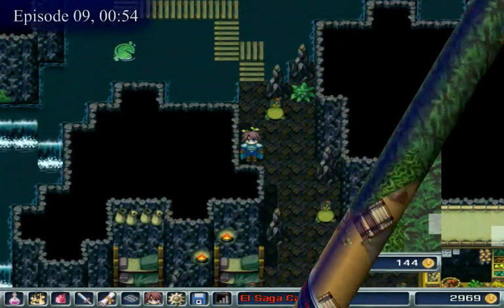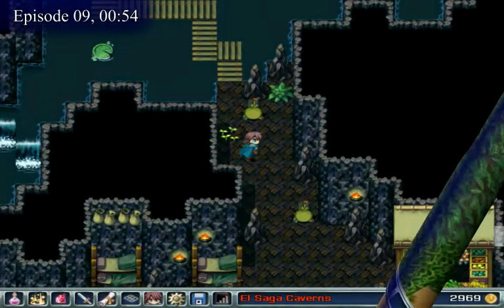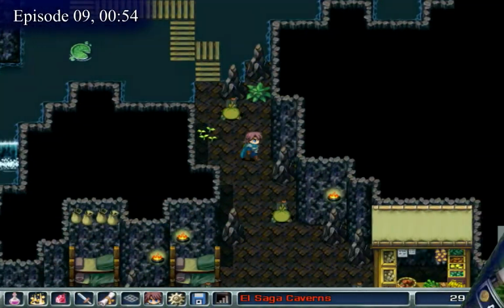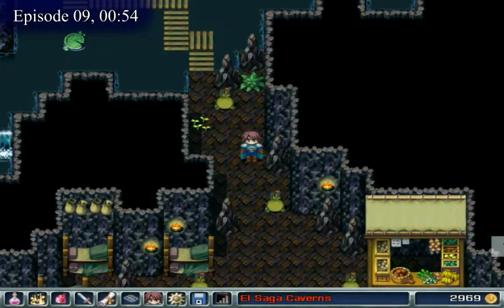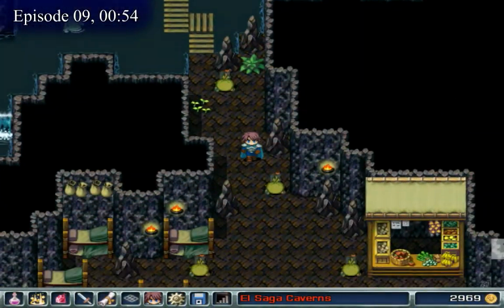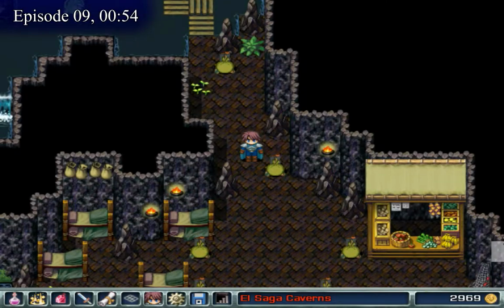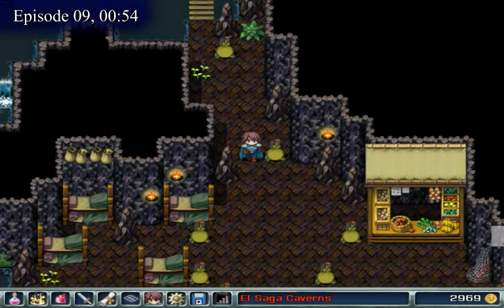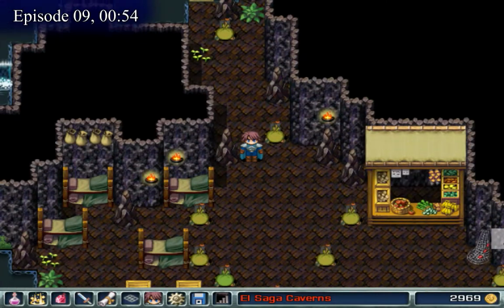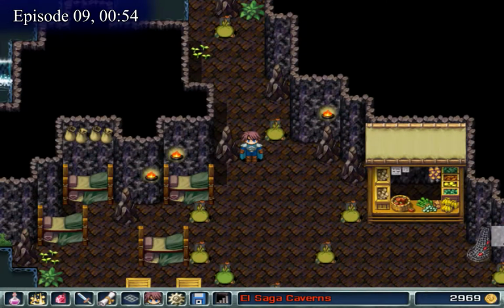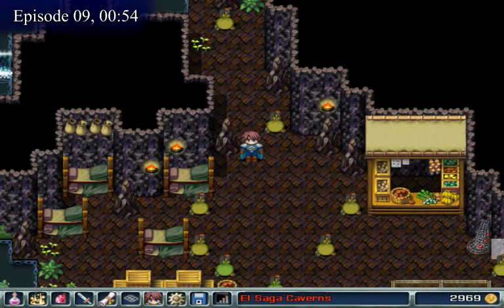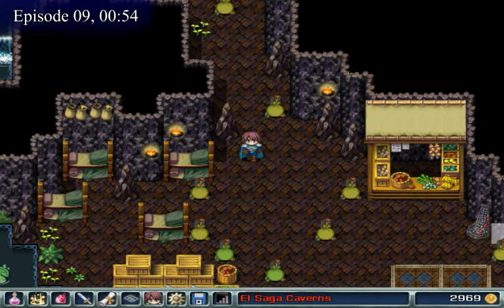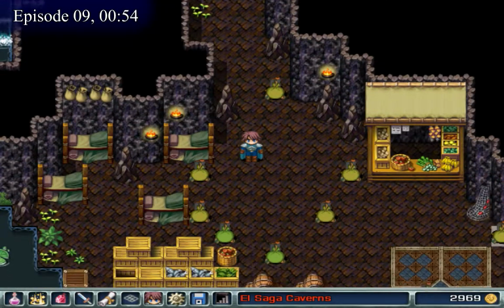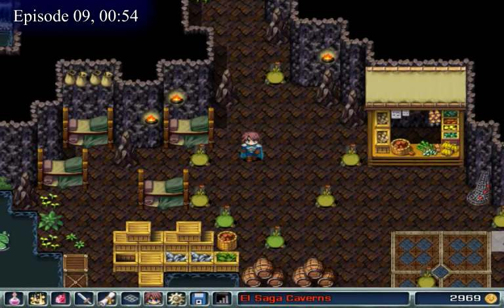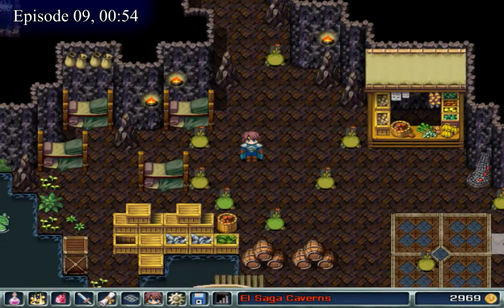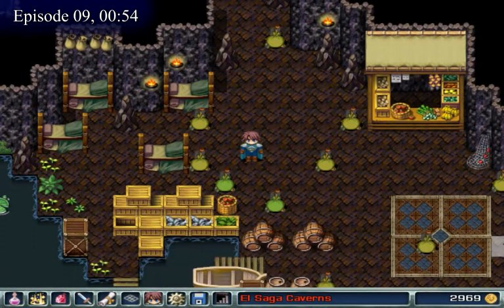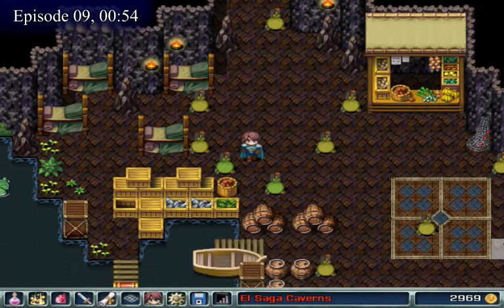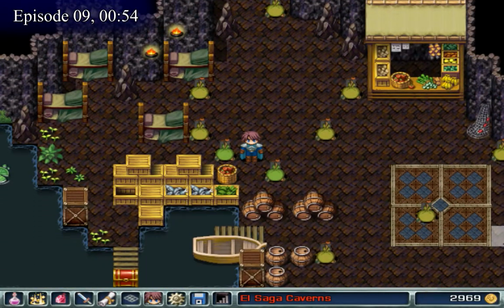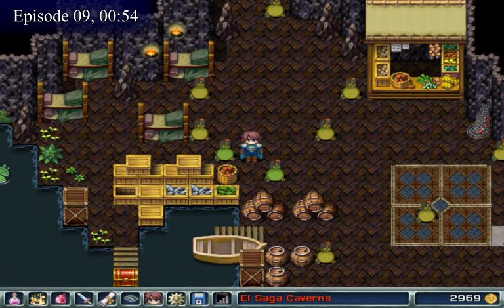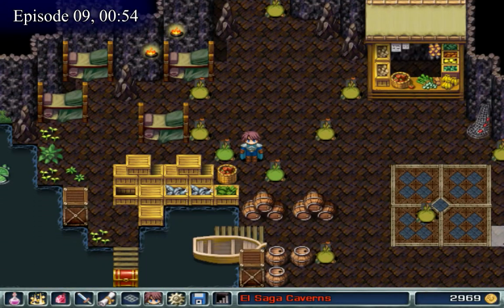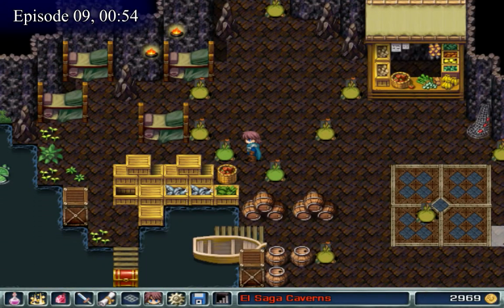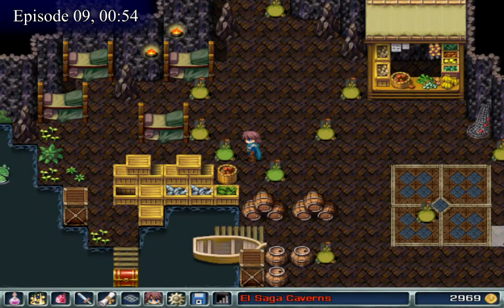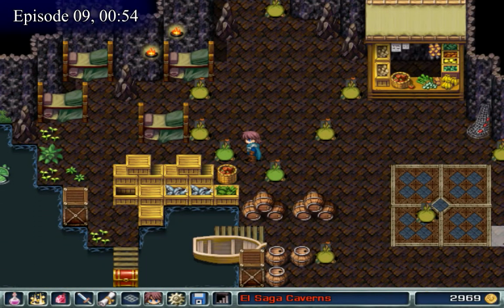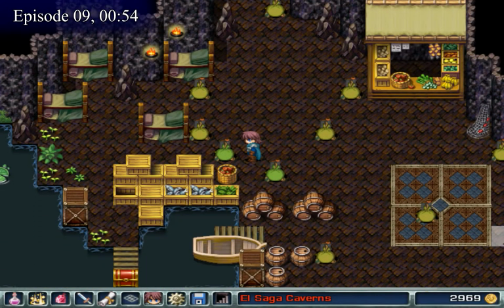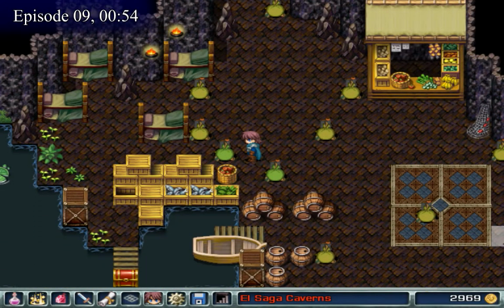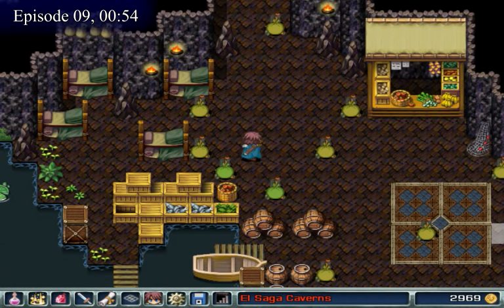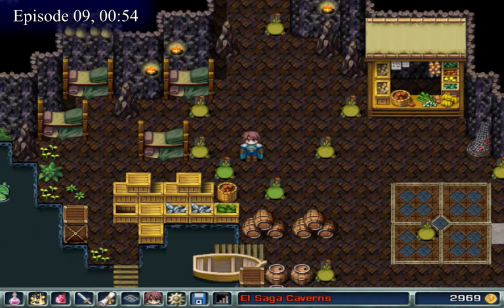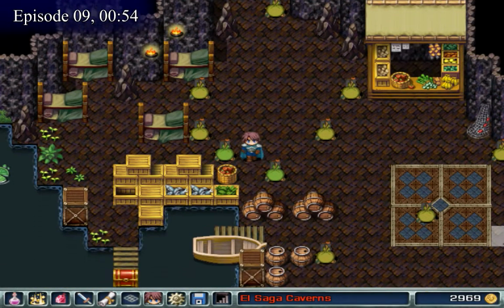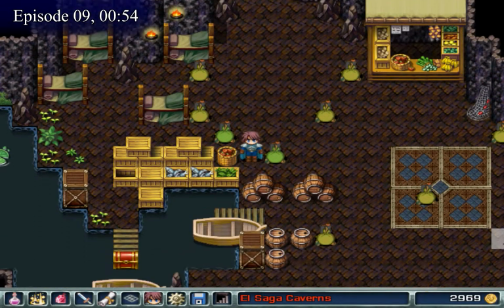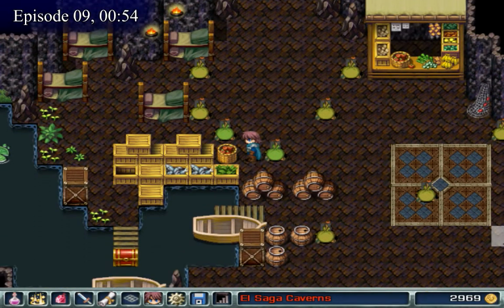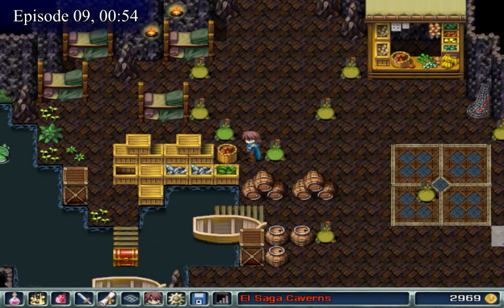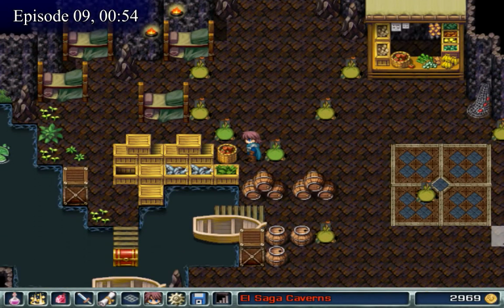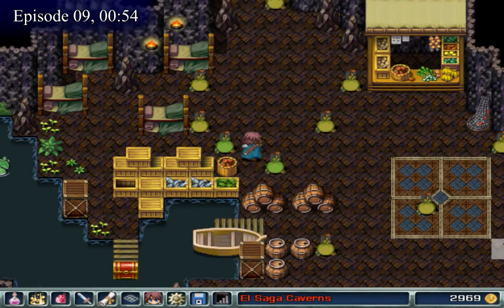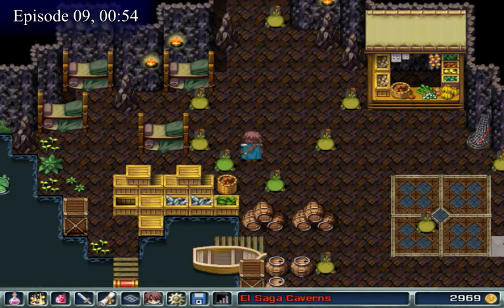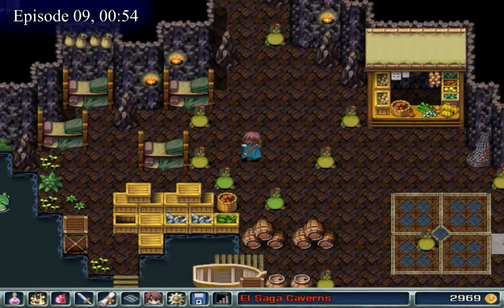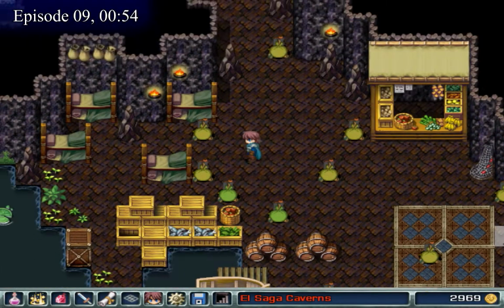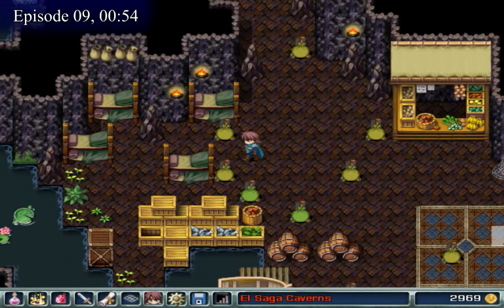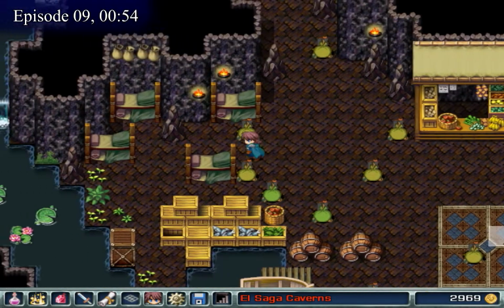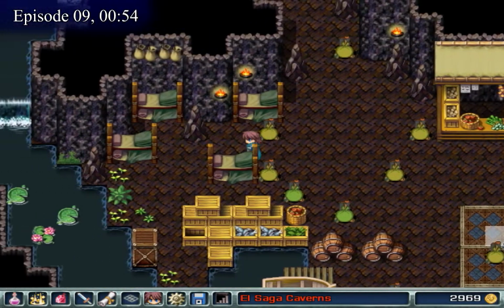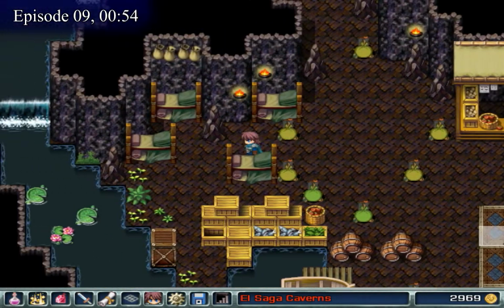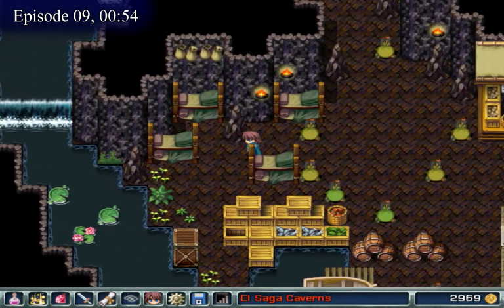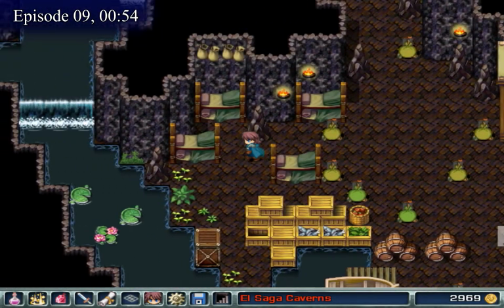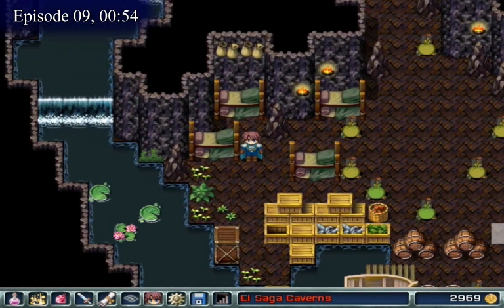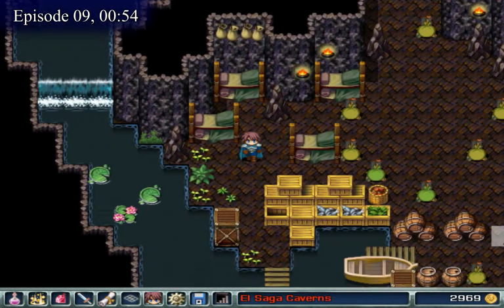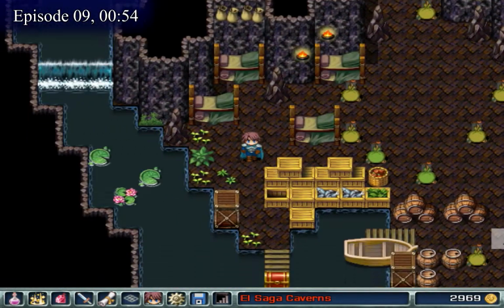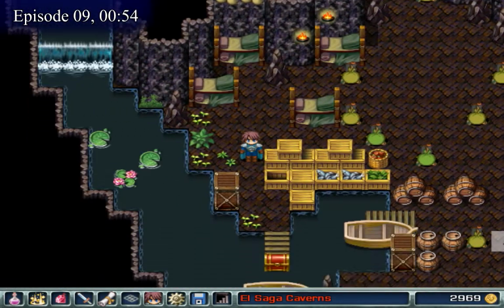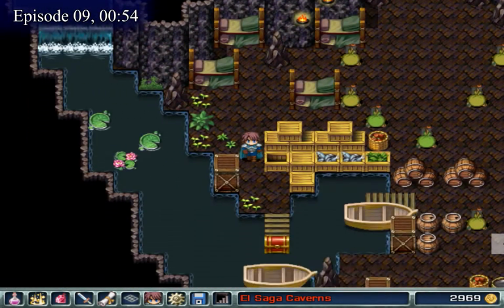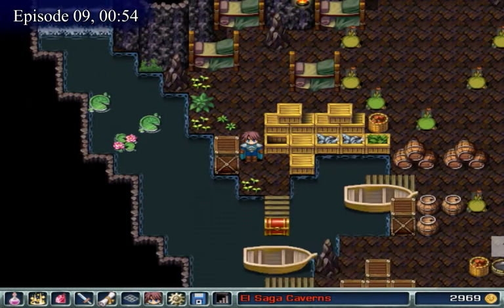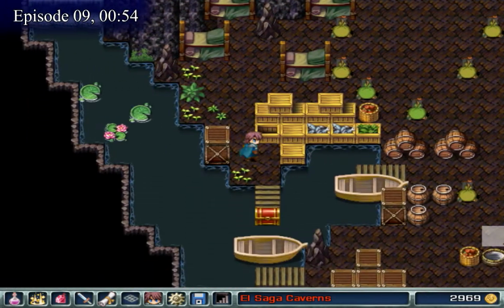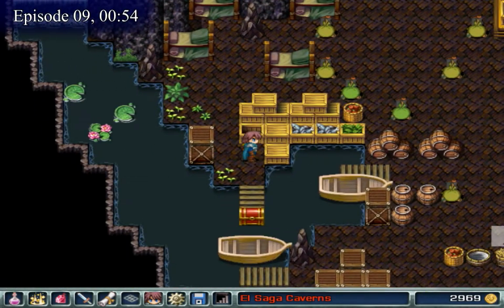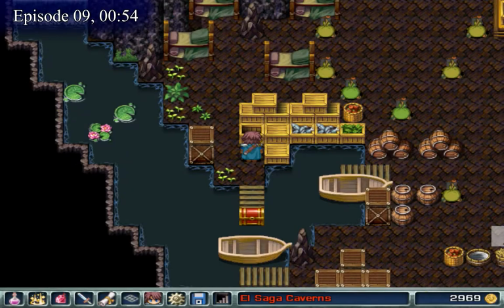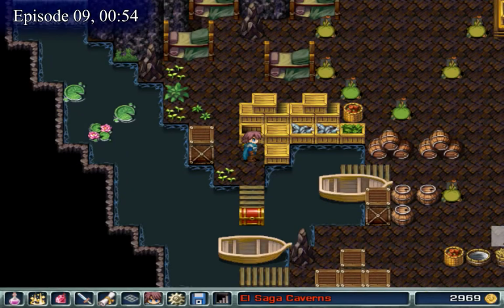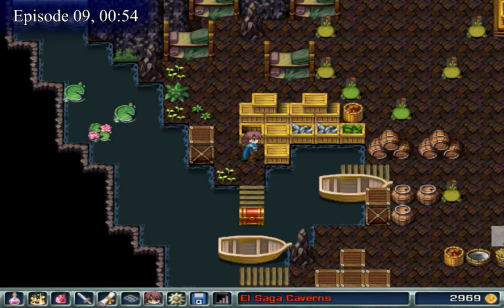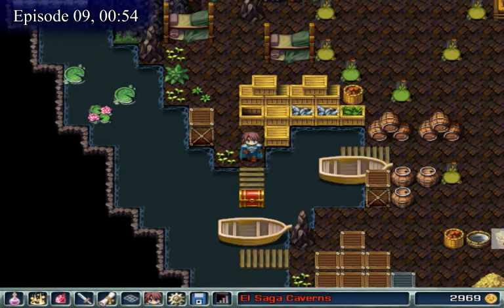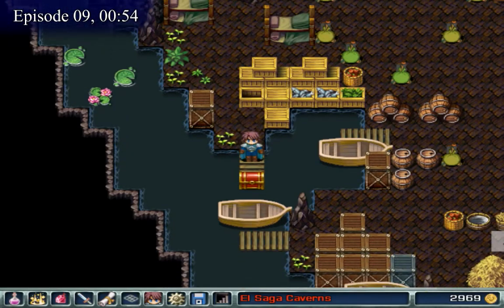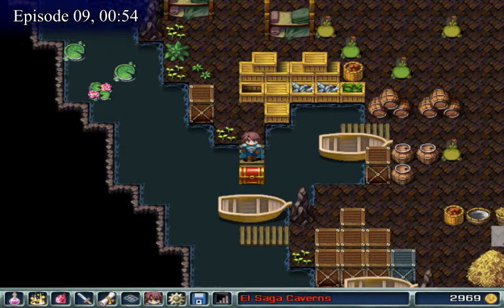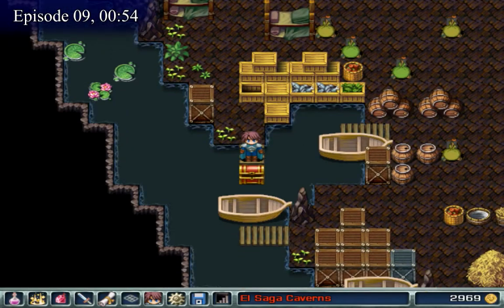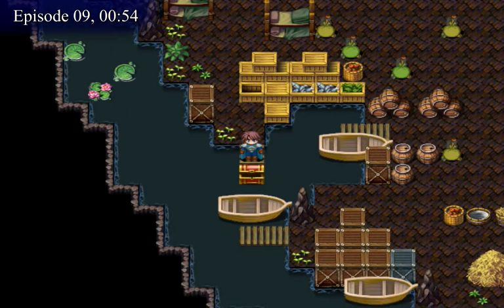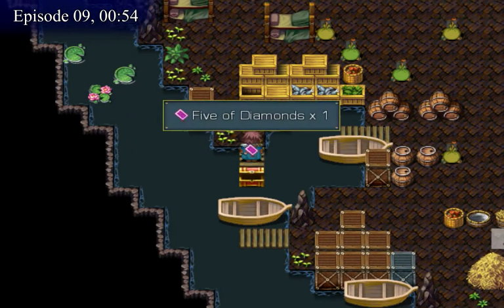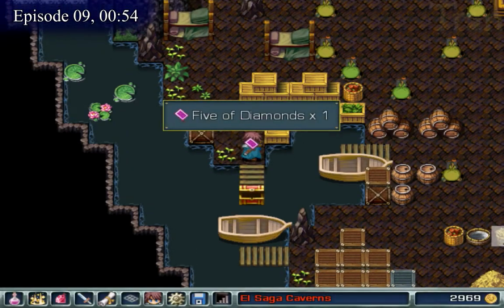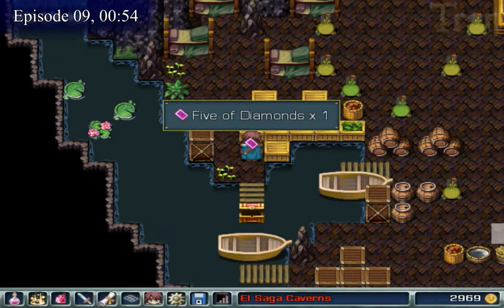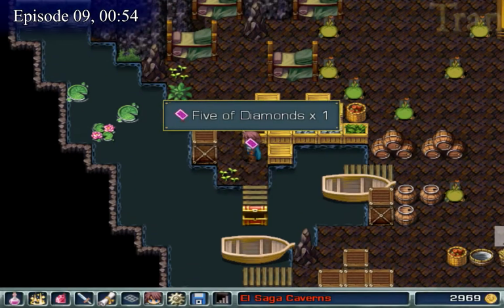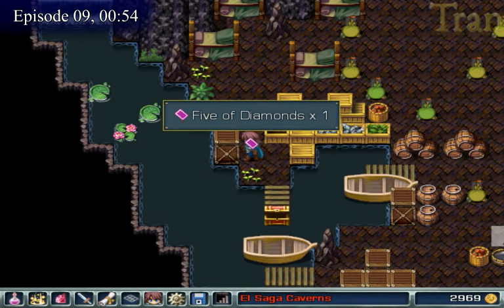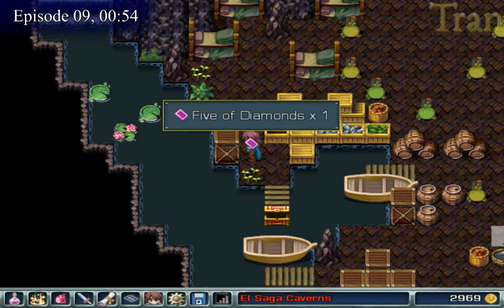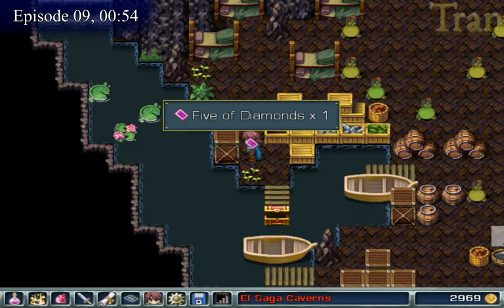In the El Saga Caverns, when you reach the communal area, if you go to the left instead of to the right where you're expected to go, you can find the 5 of diamonds.